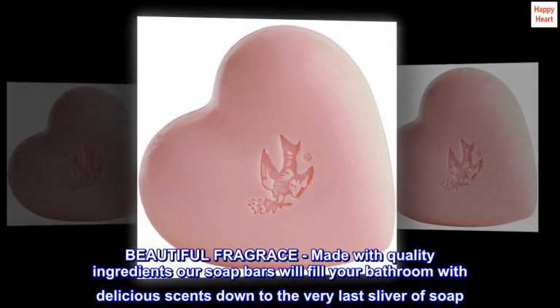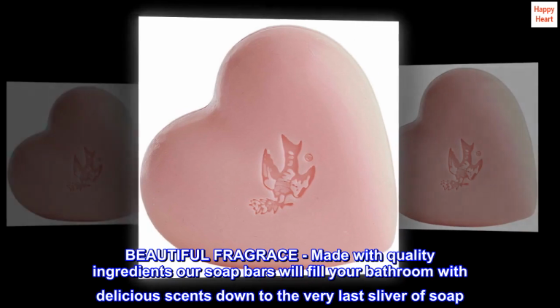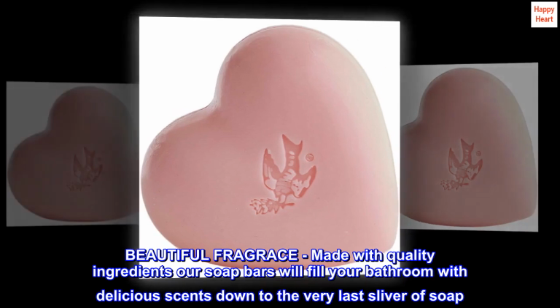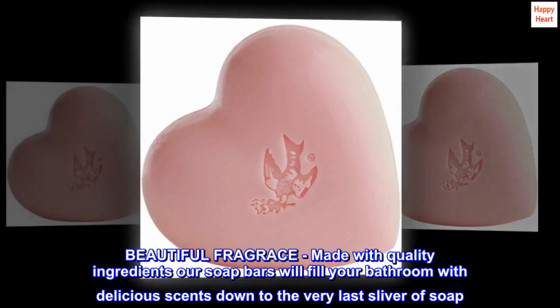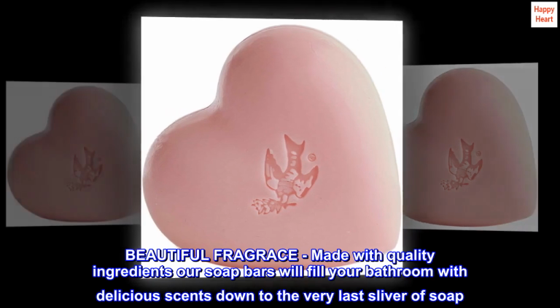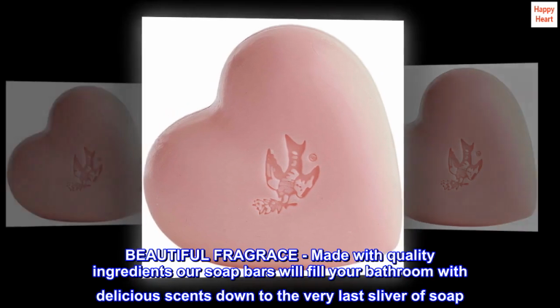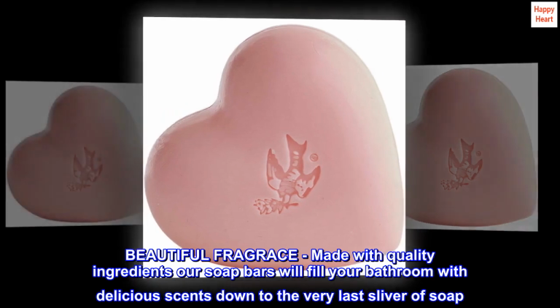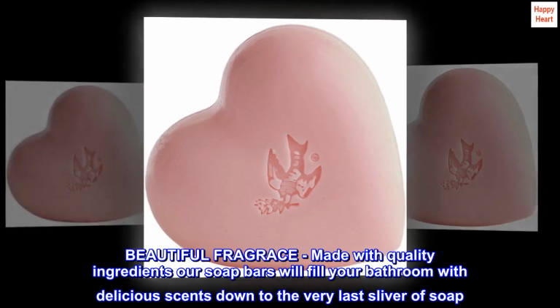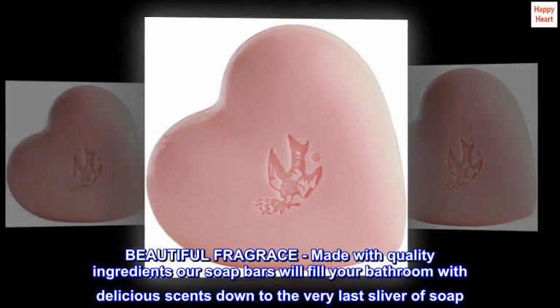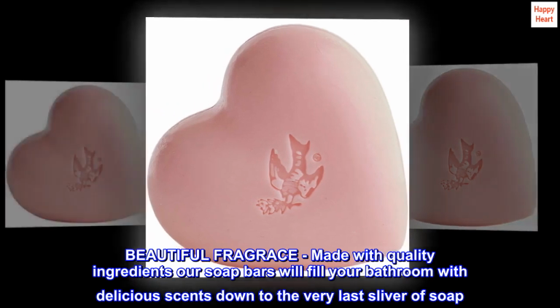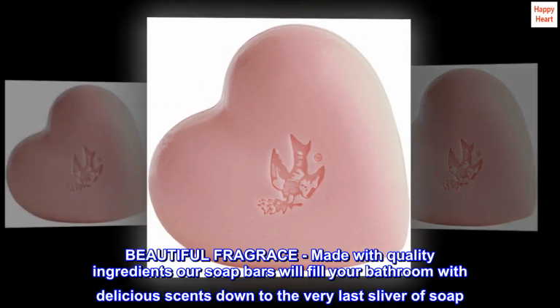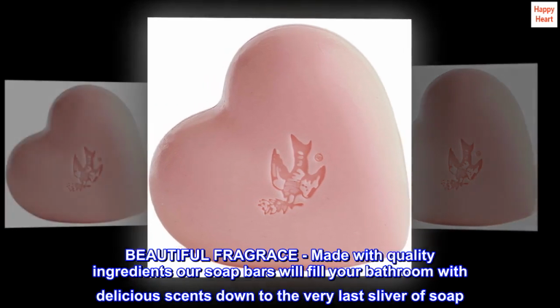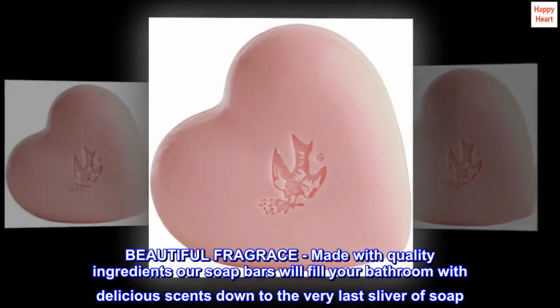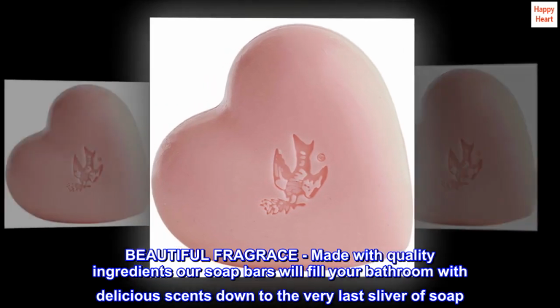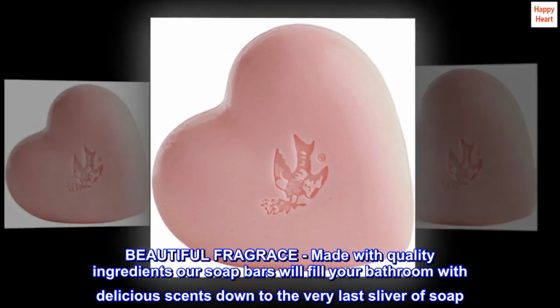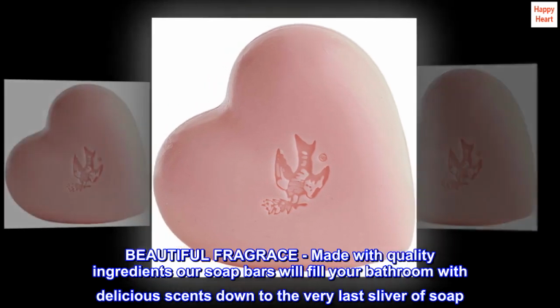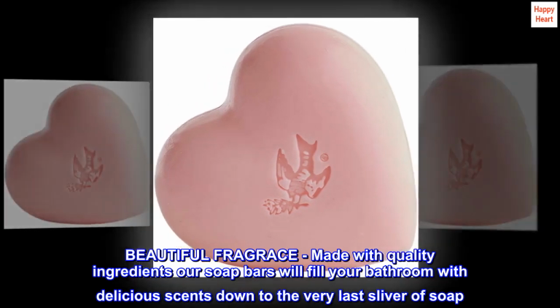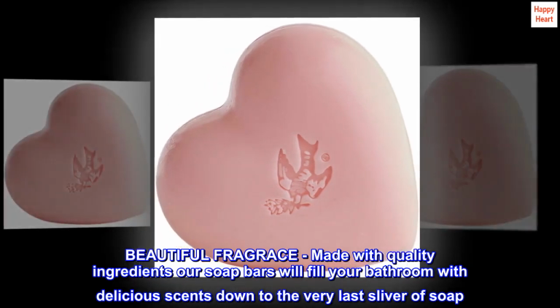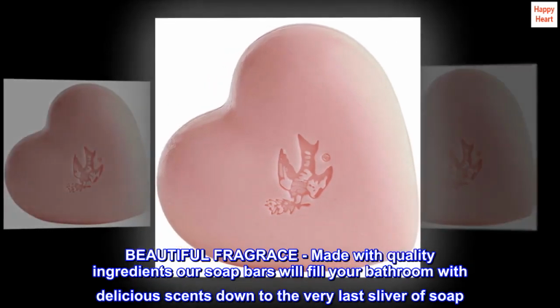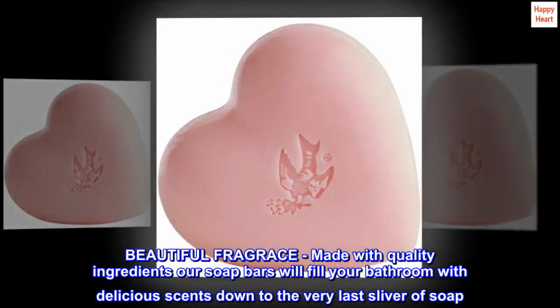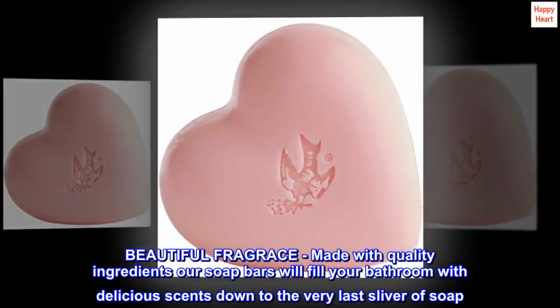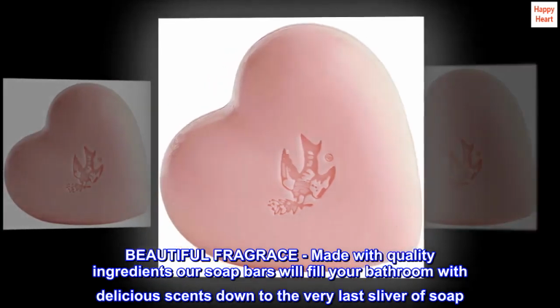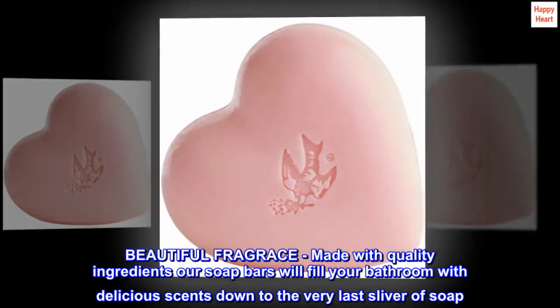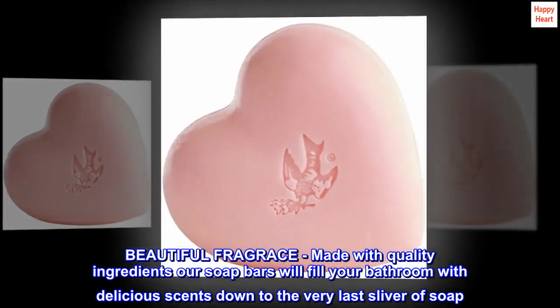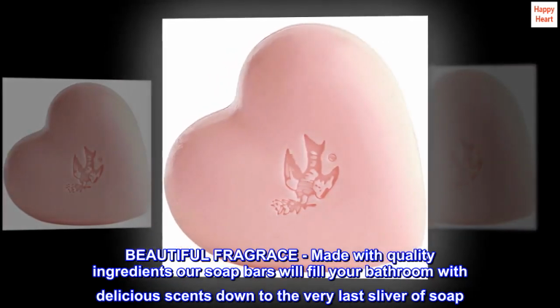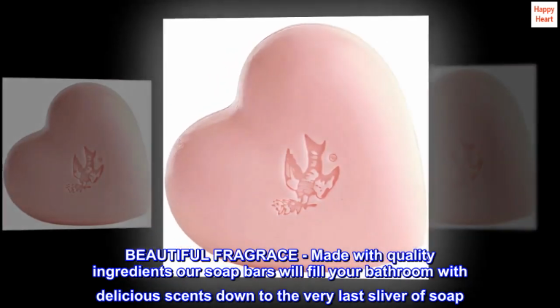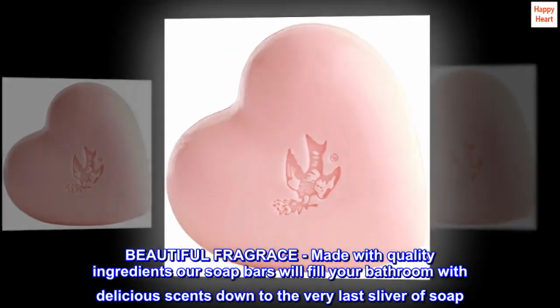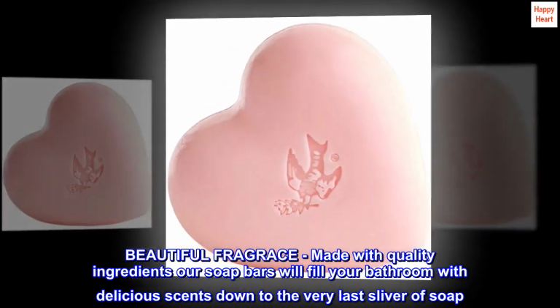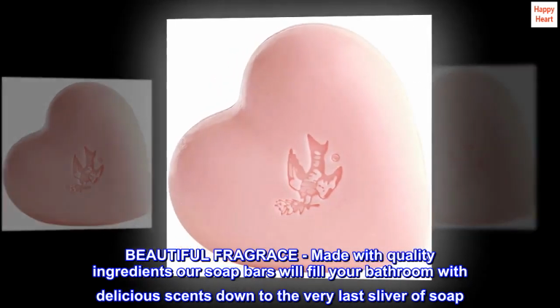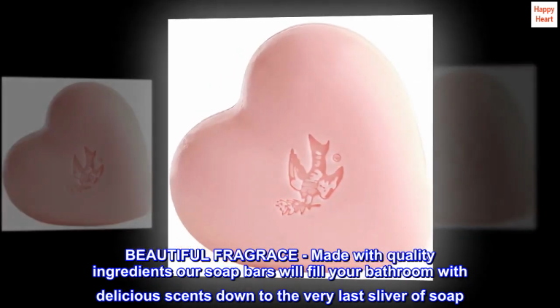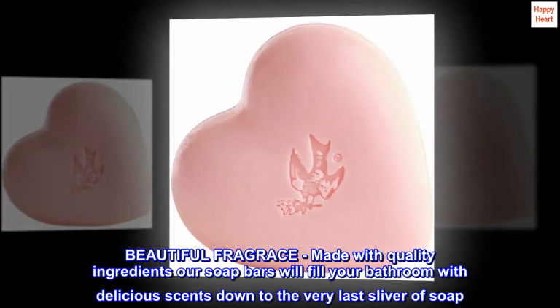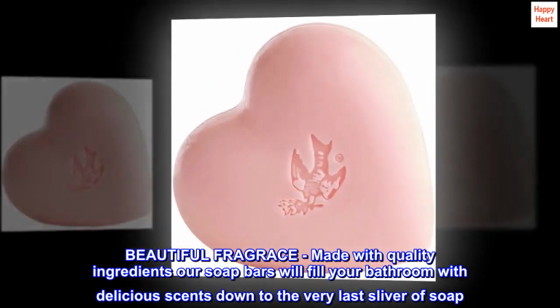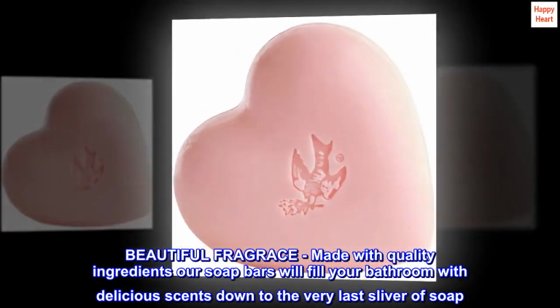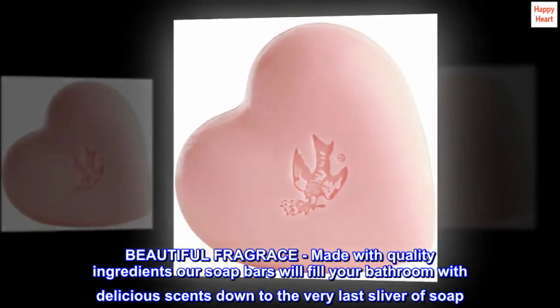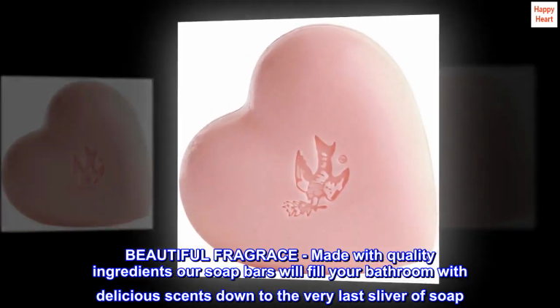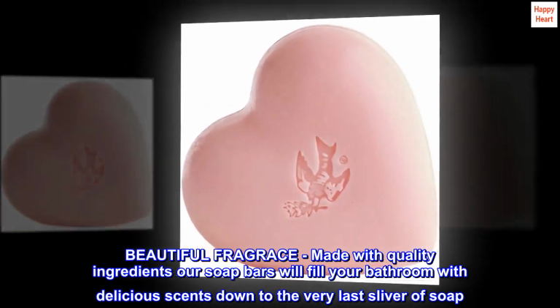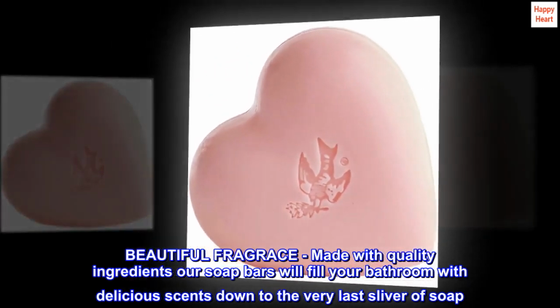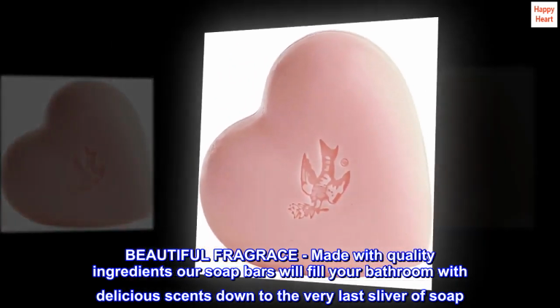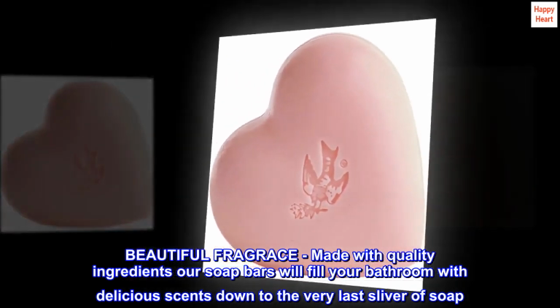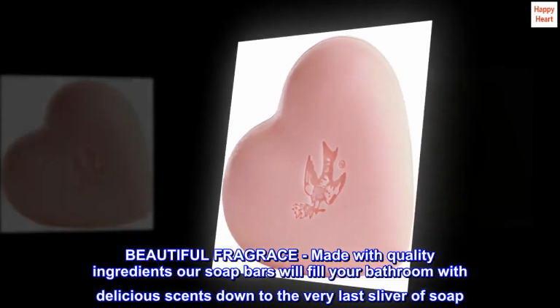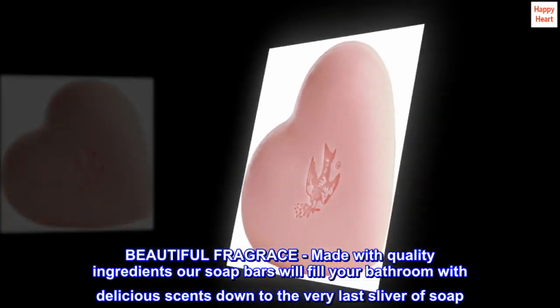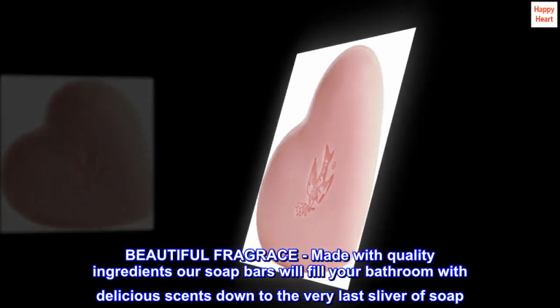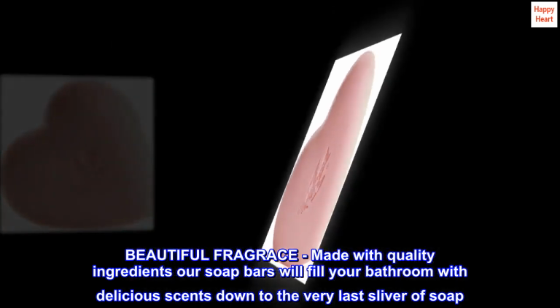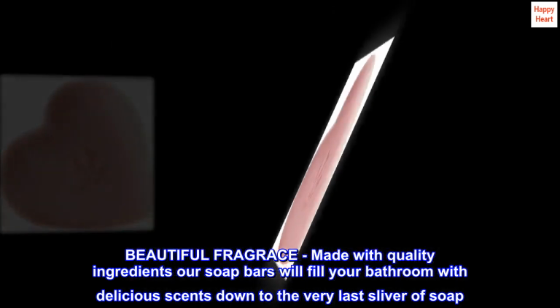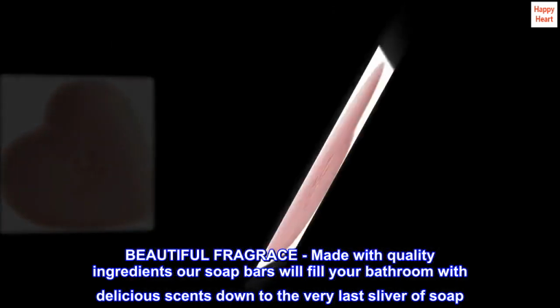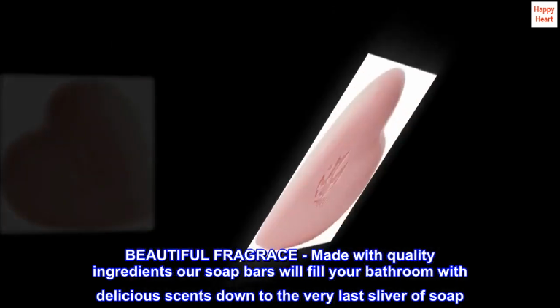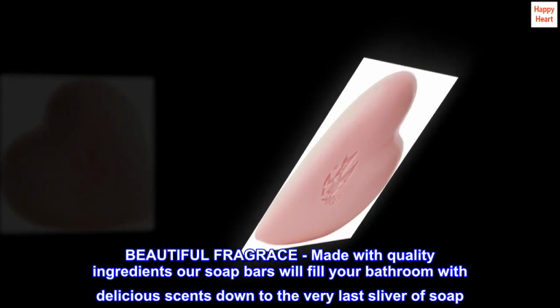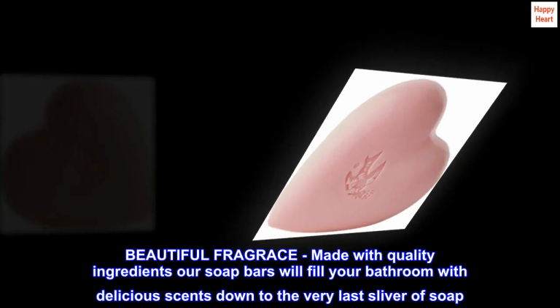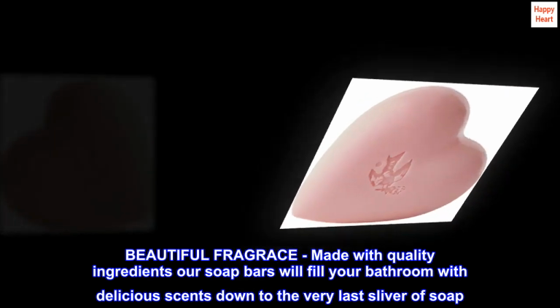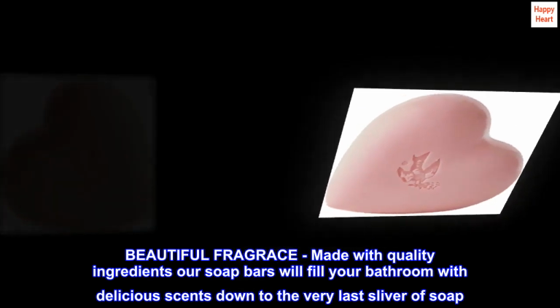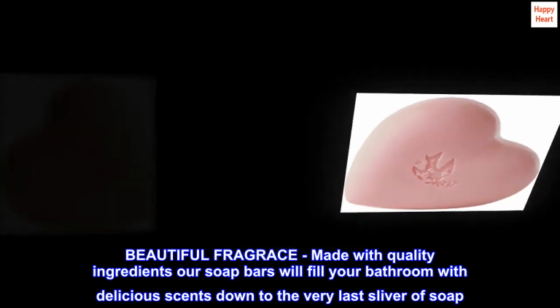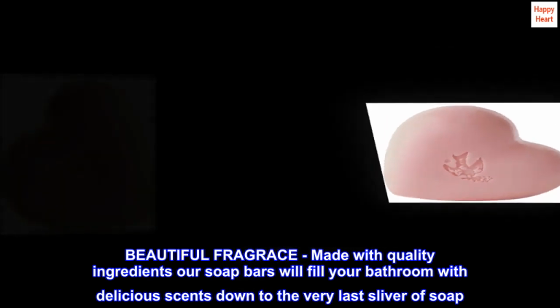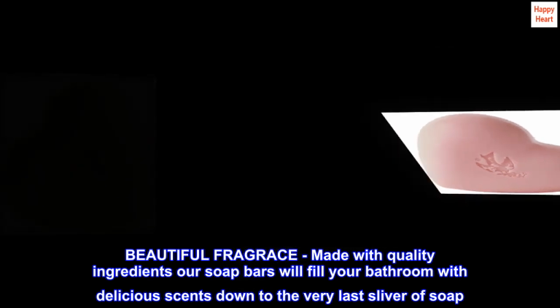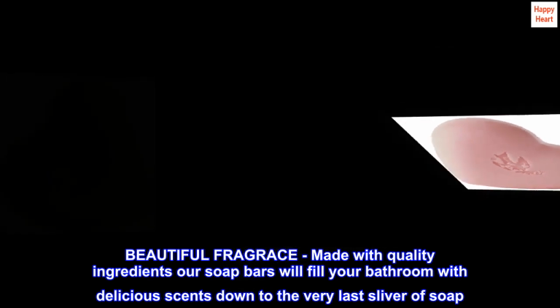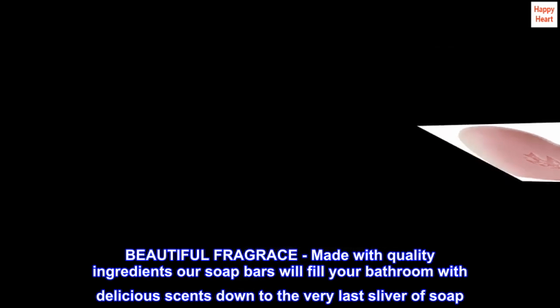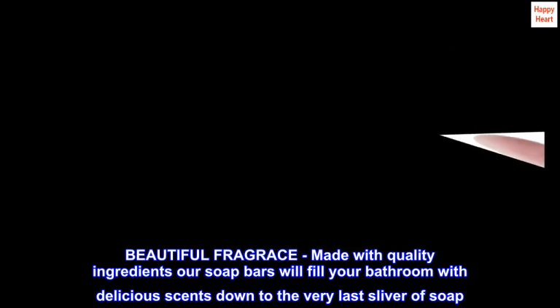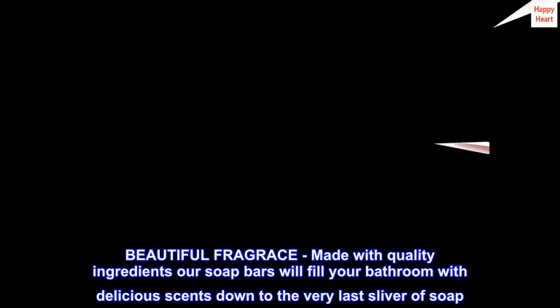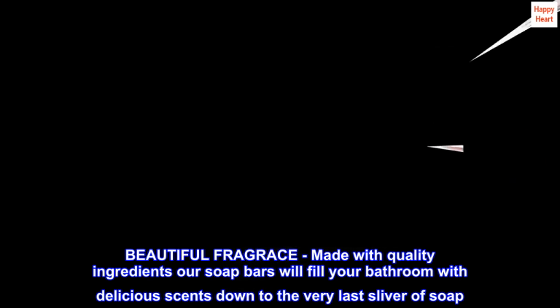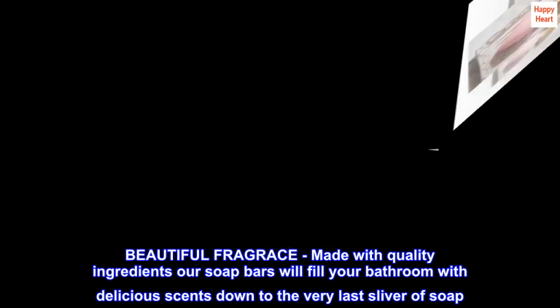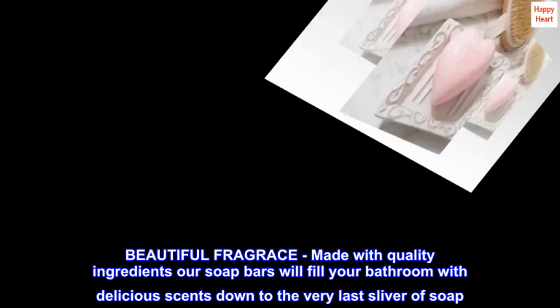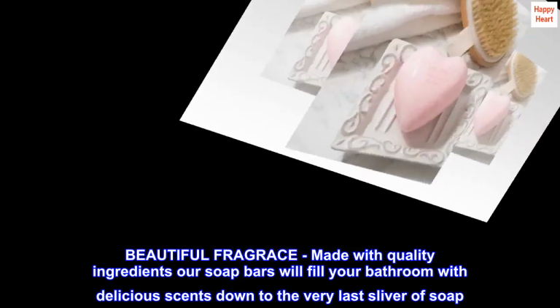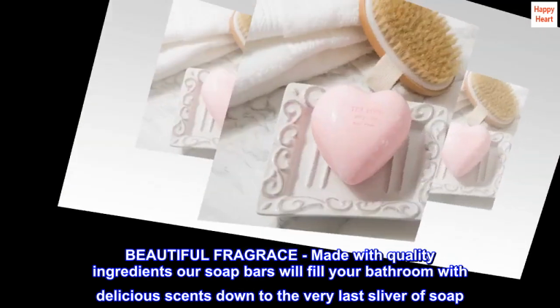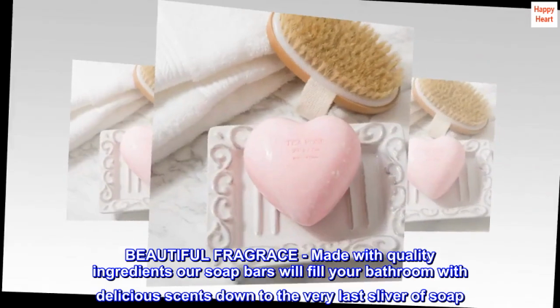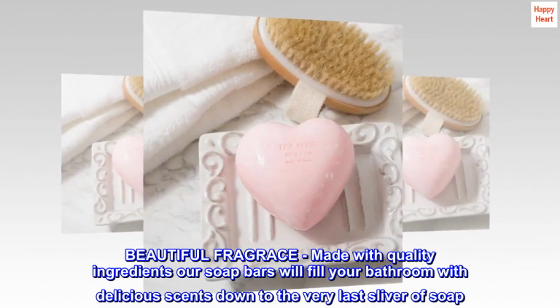Beautiful fragrance — made with quality ingredients, our soap bars will fill your bathroom with delicious scents down to the very last sliver of soap.